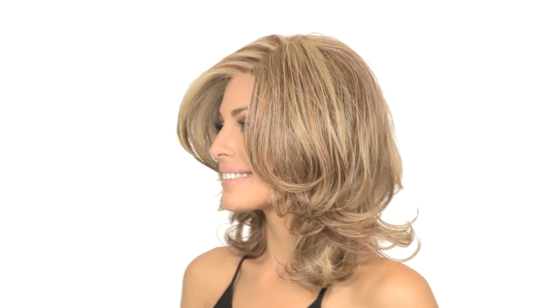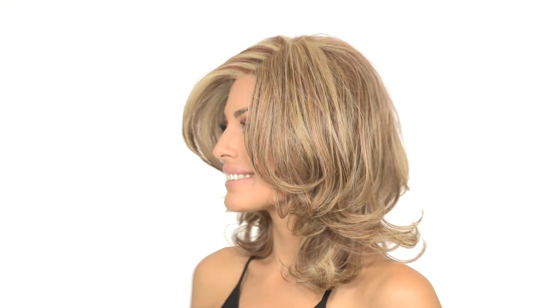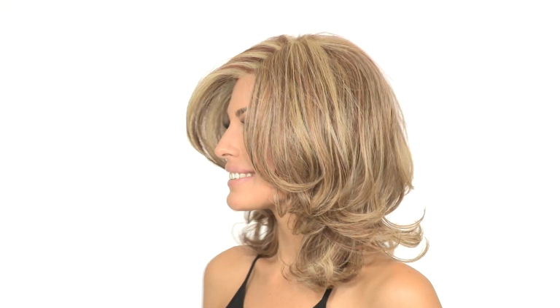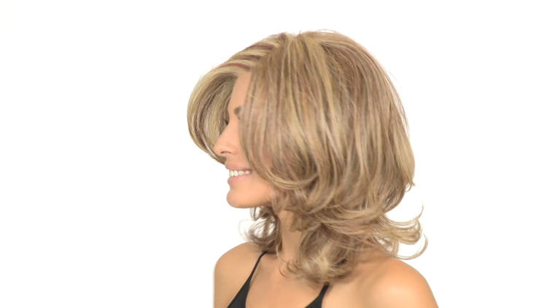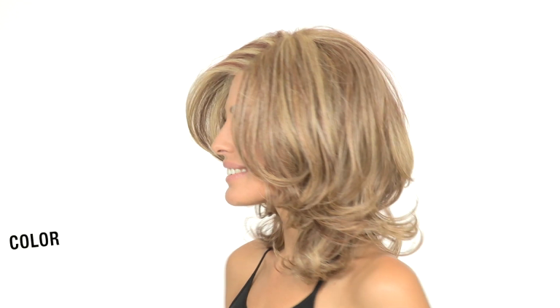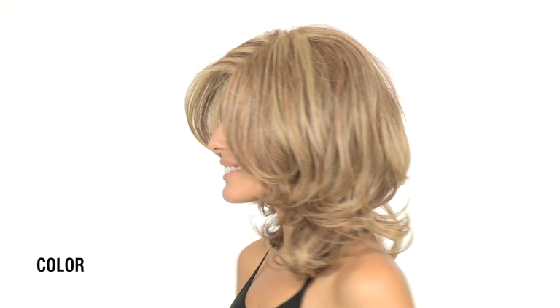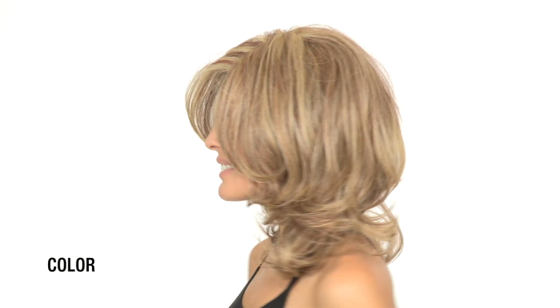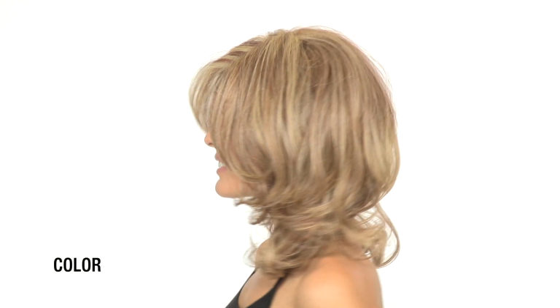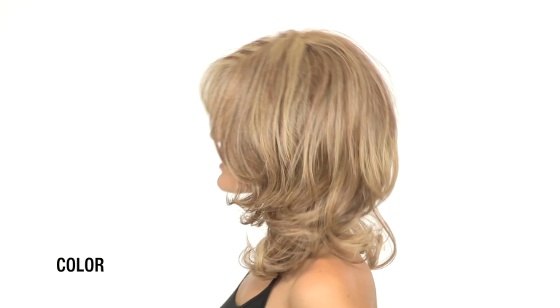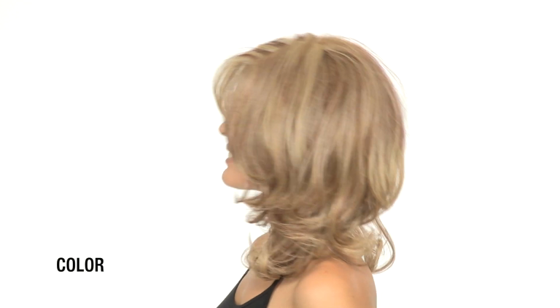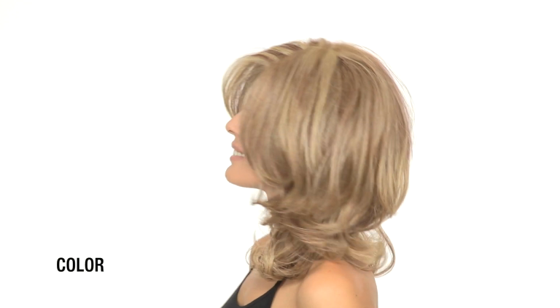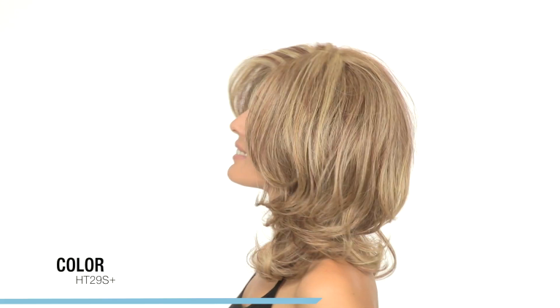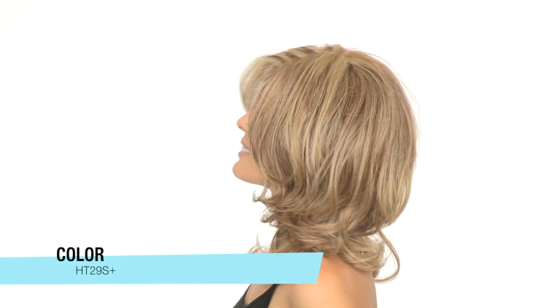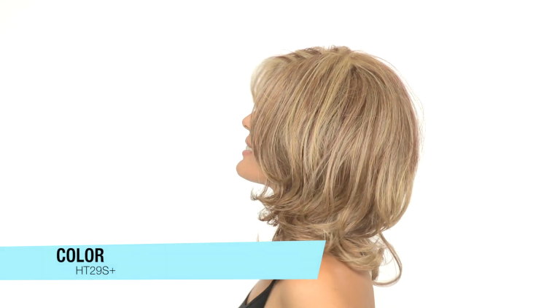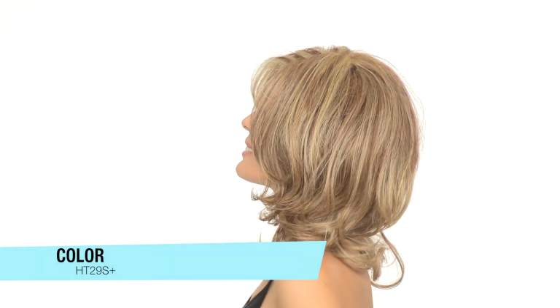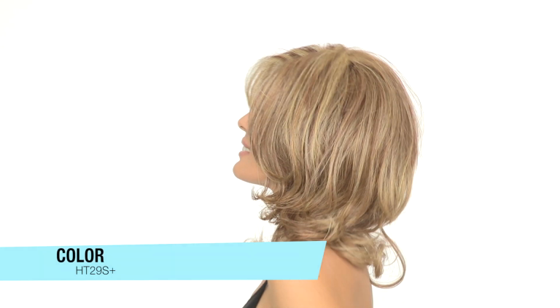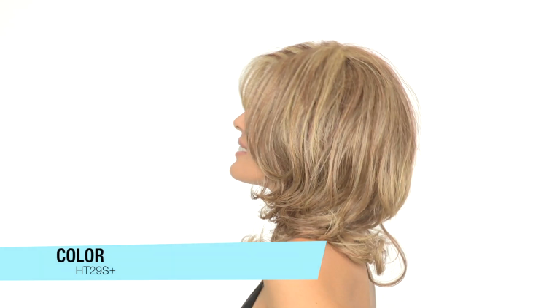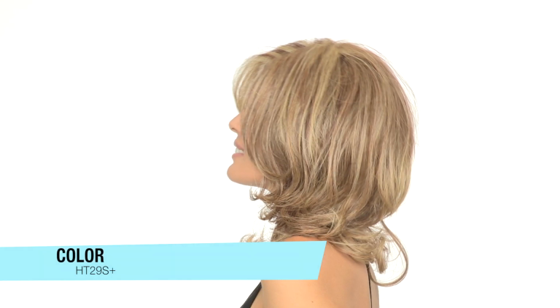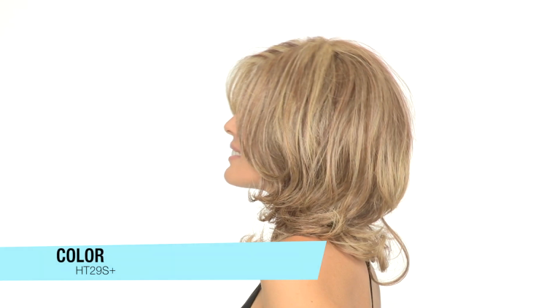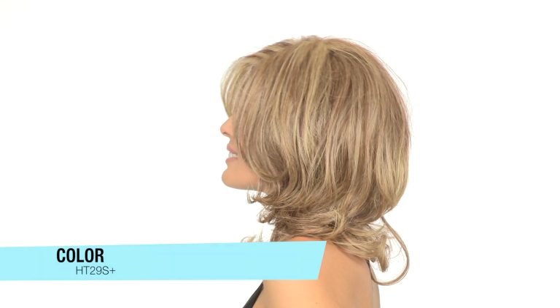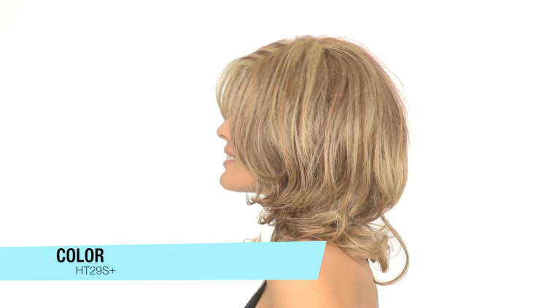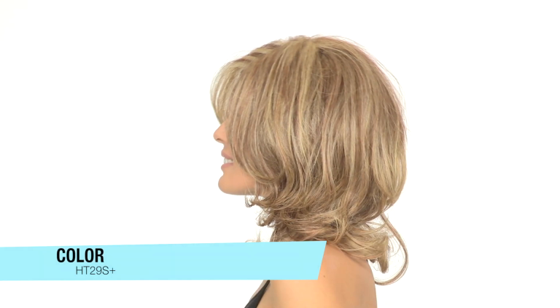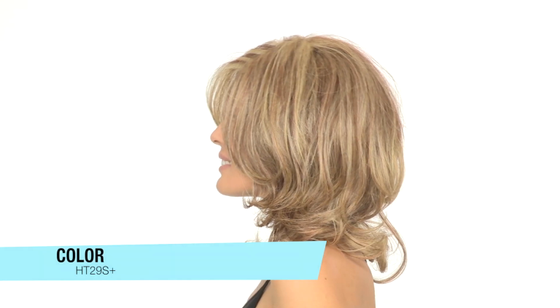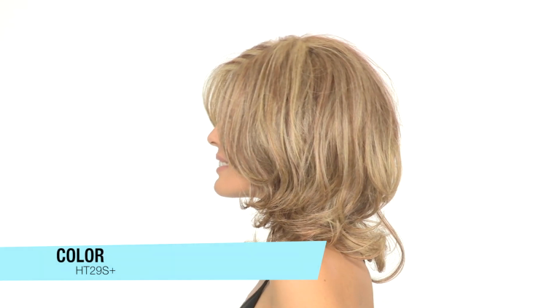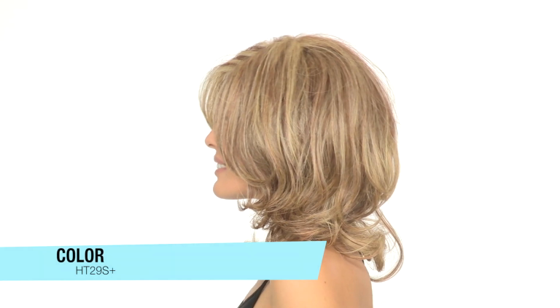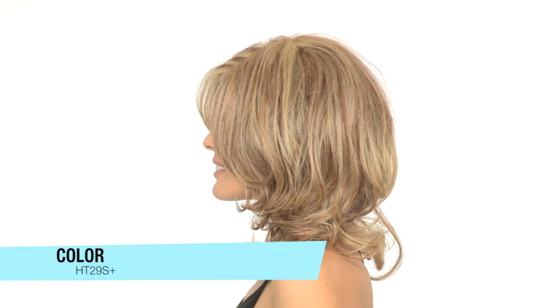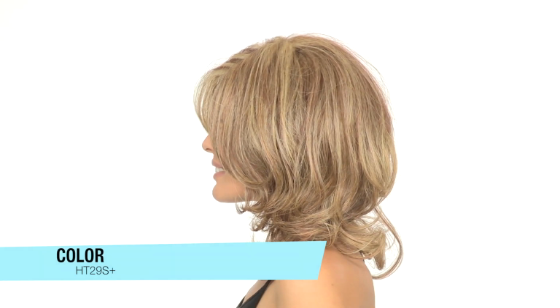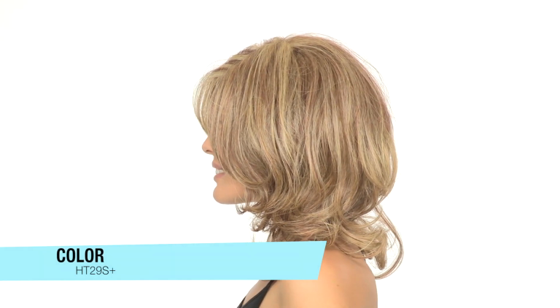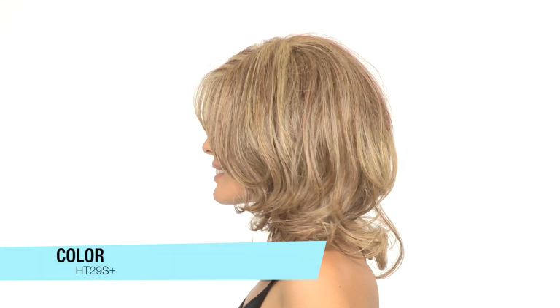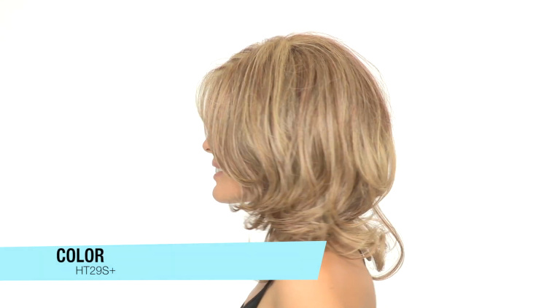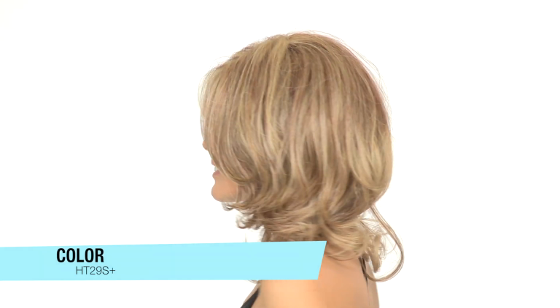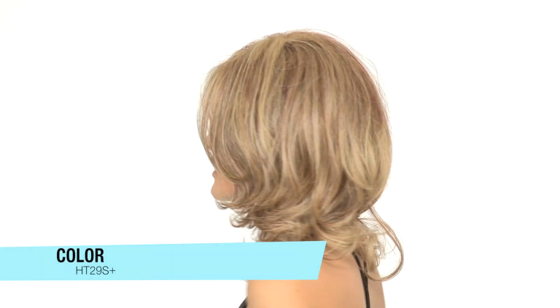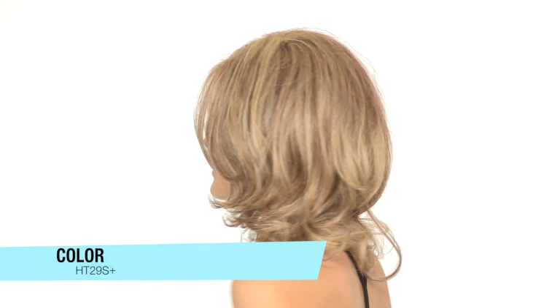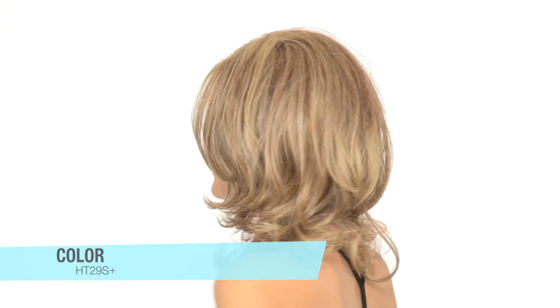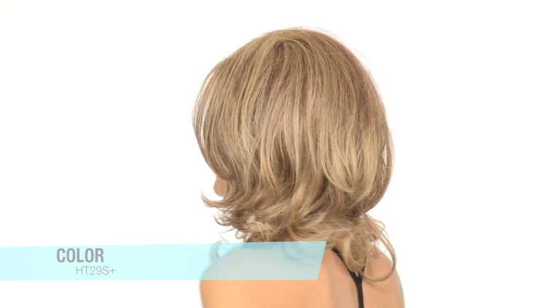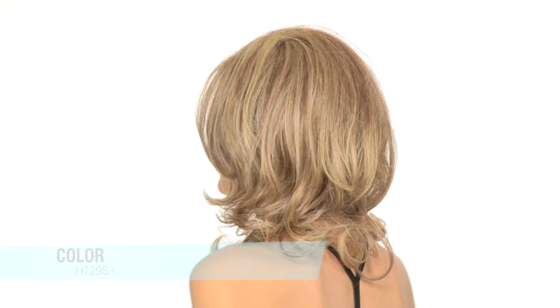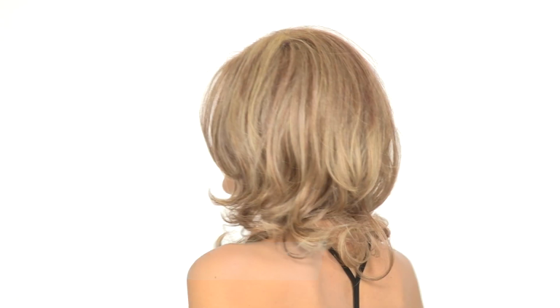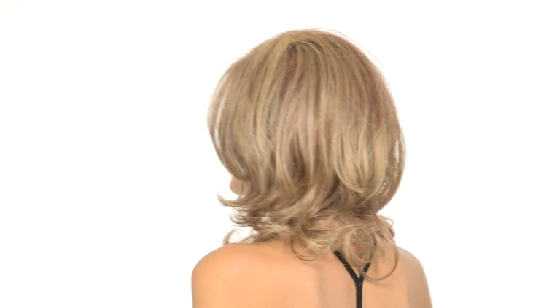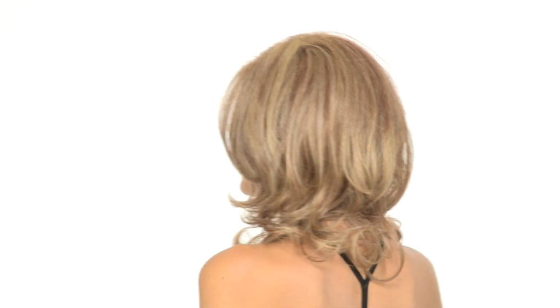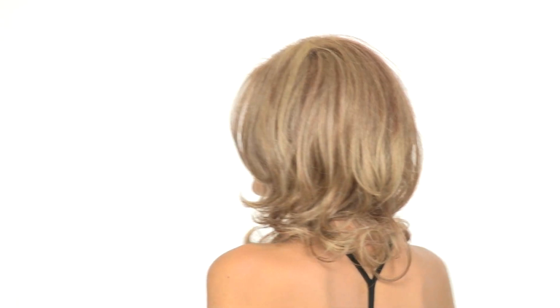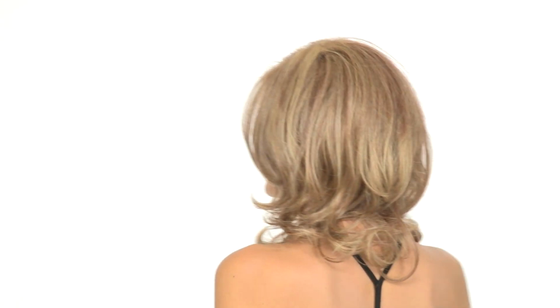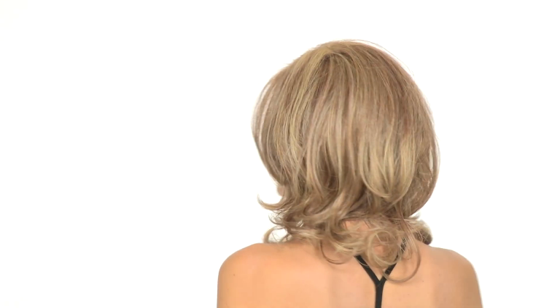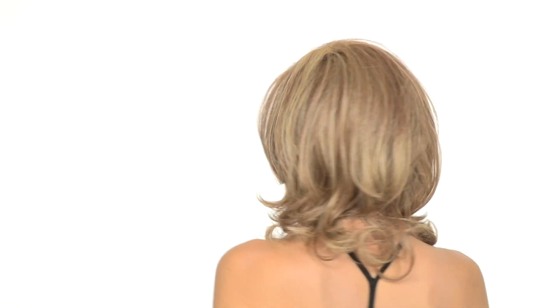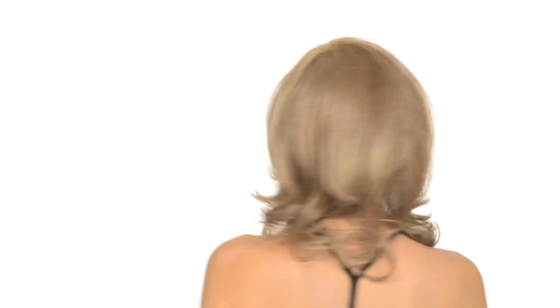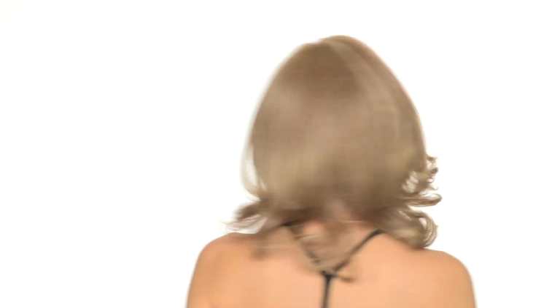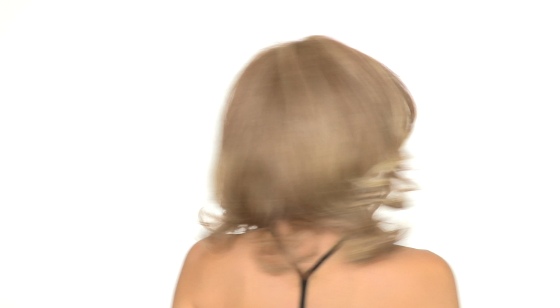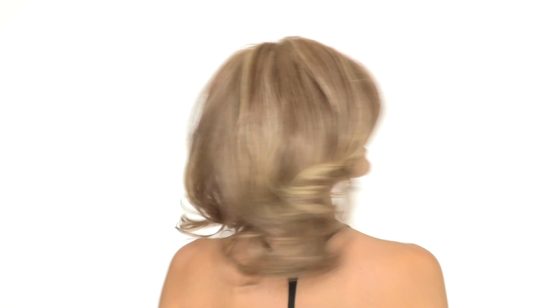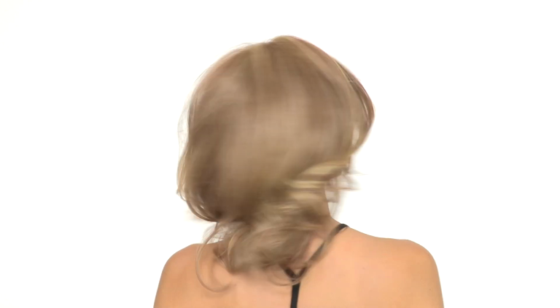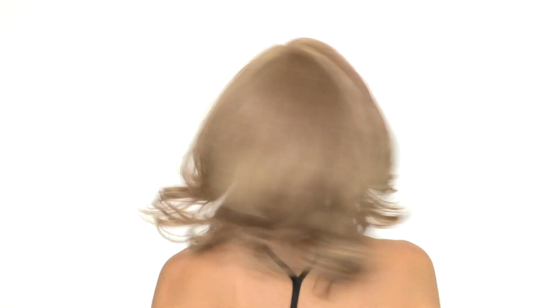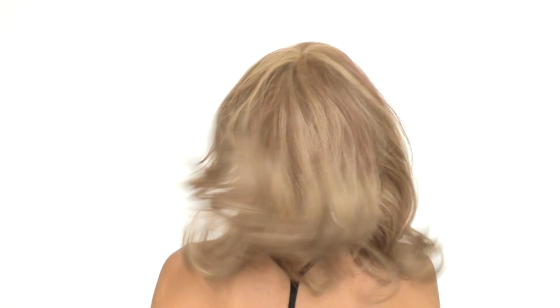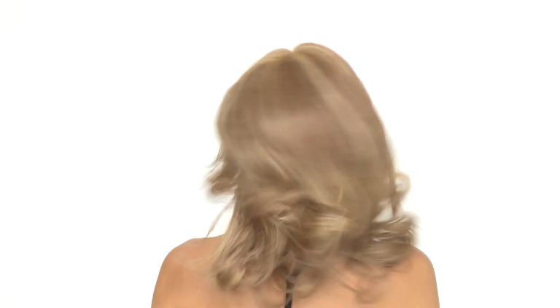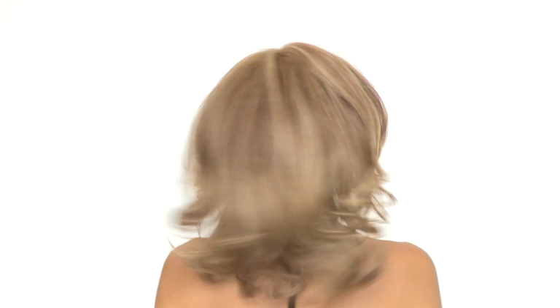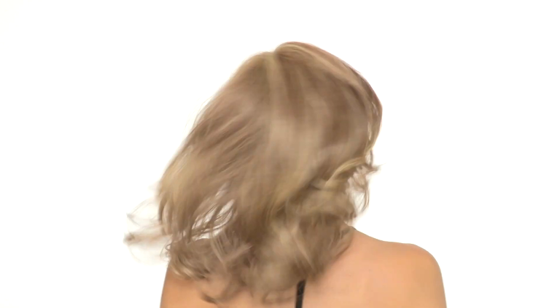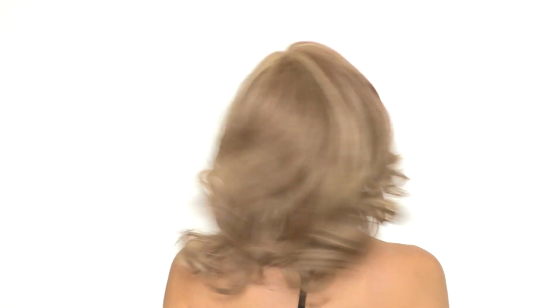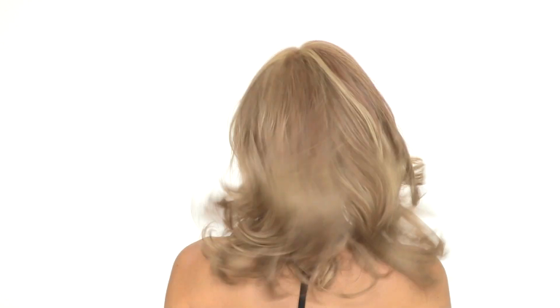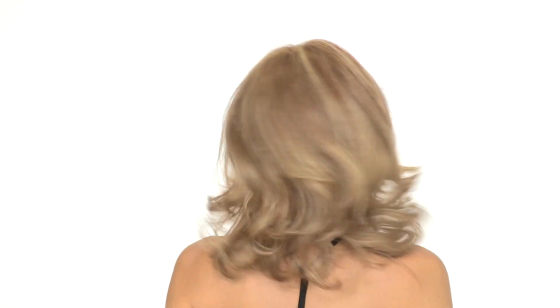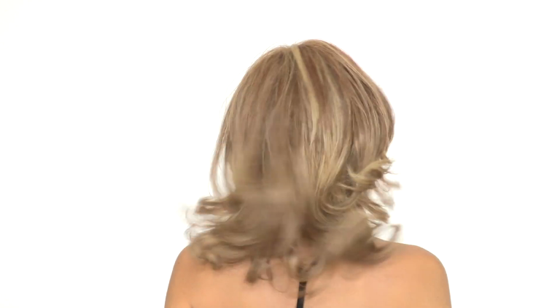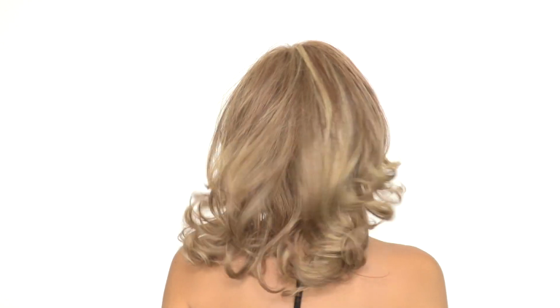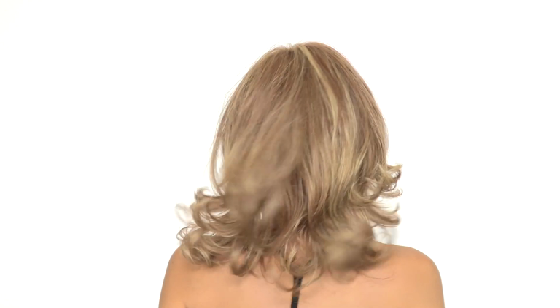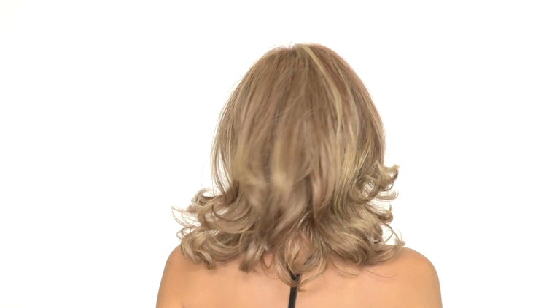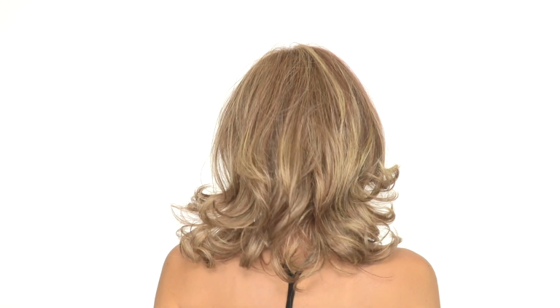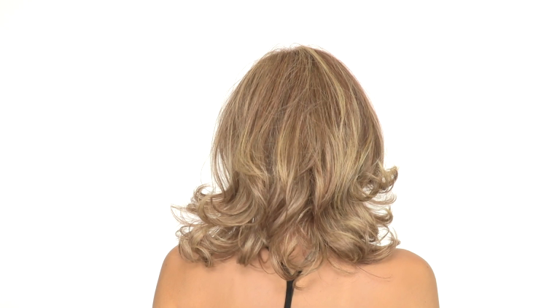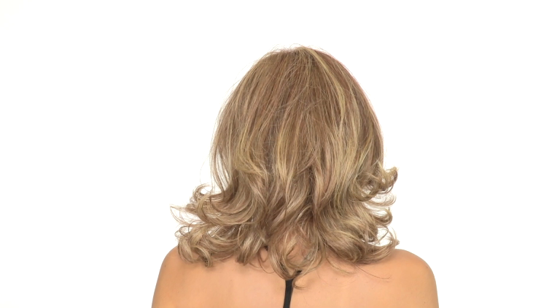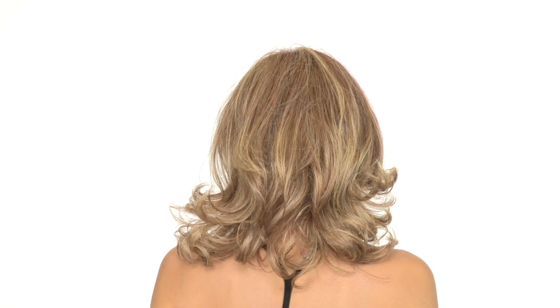The color shown here is HT29S Plus. It's a darker strawberry blonde with light golden blonde highlights.